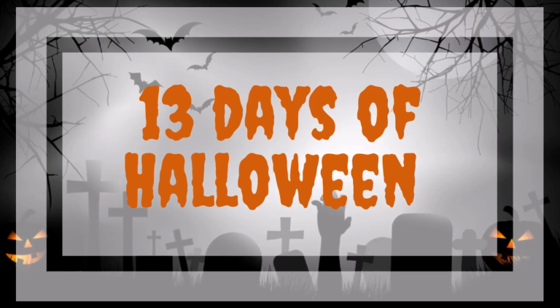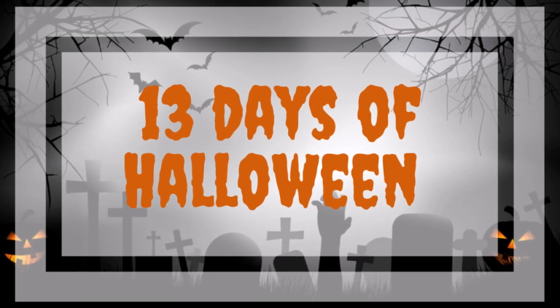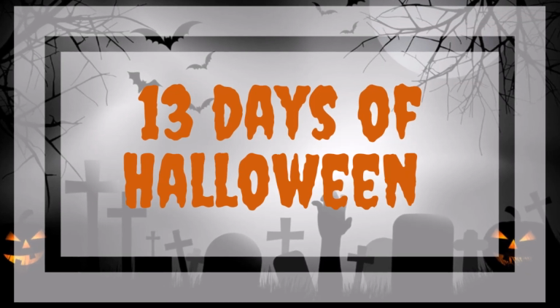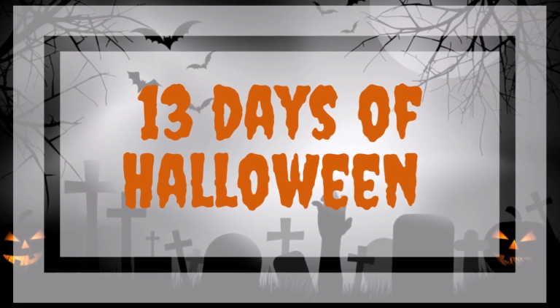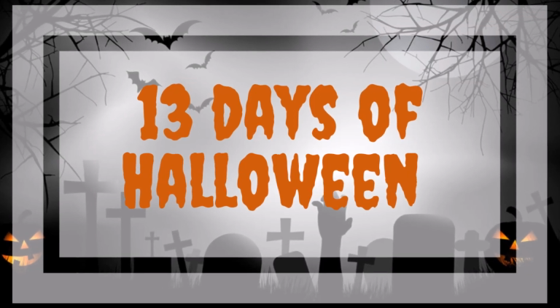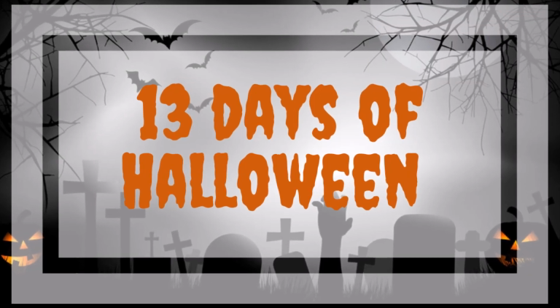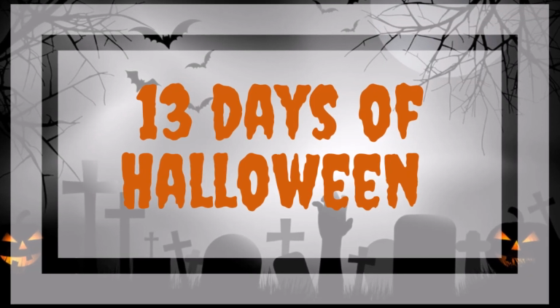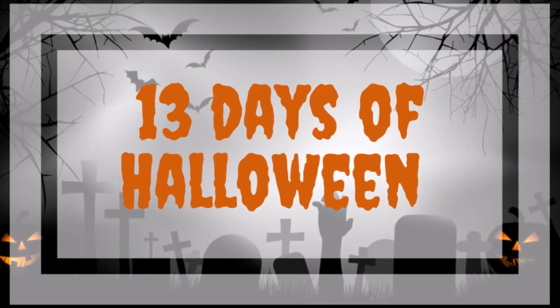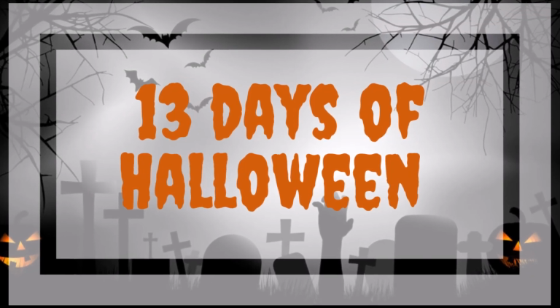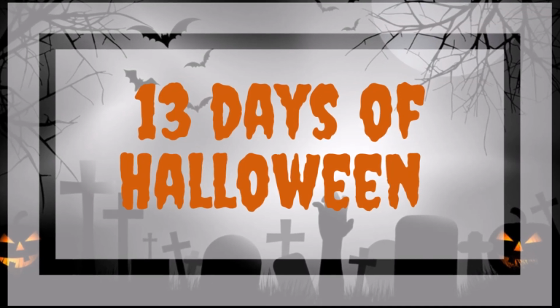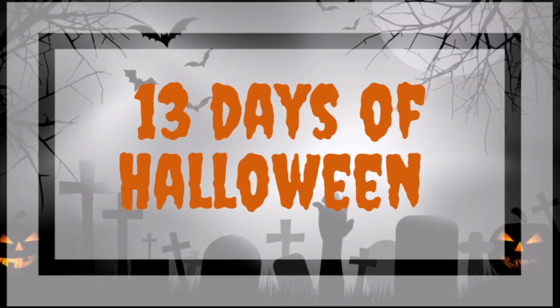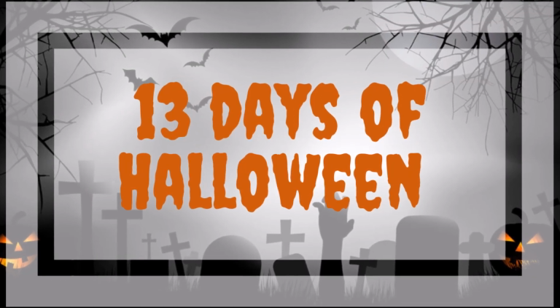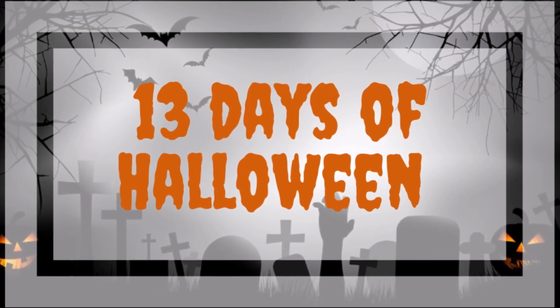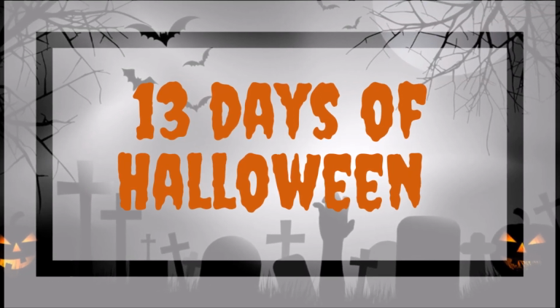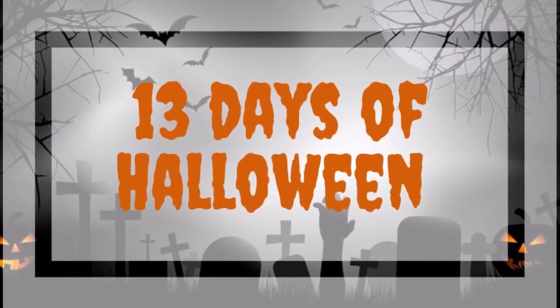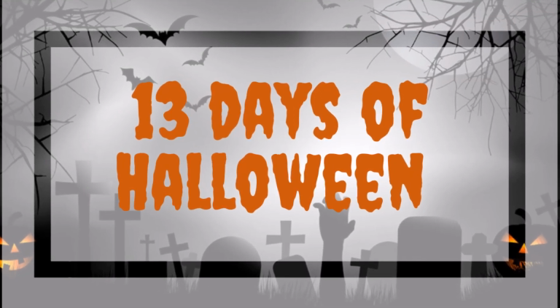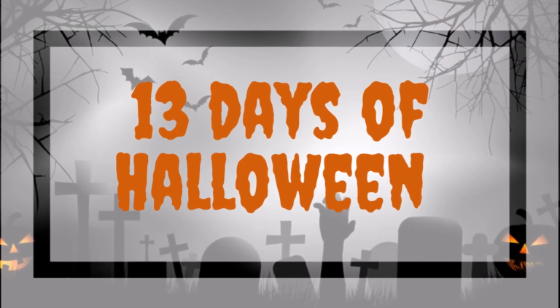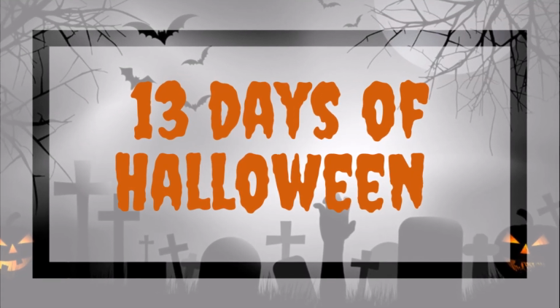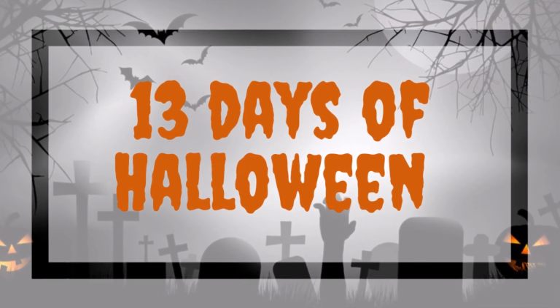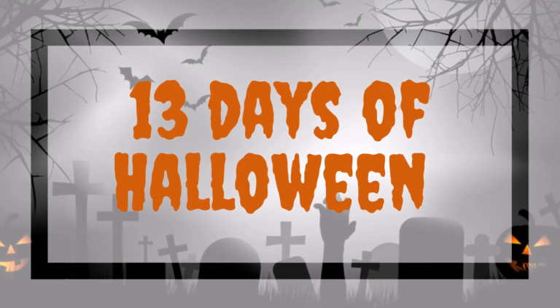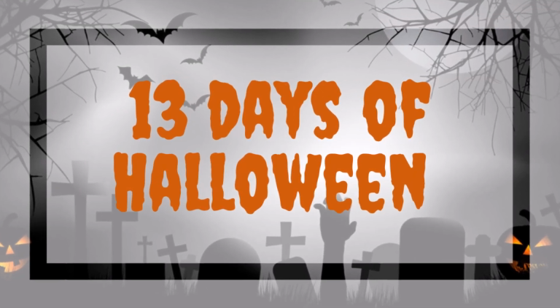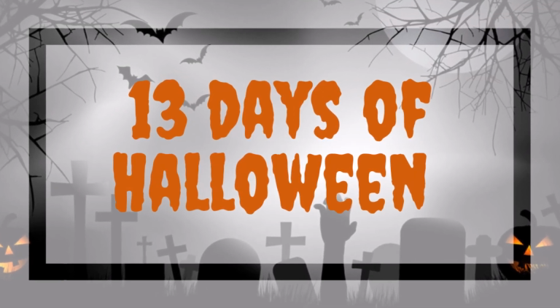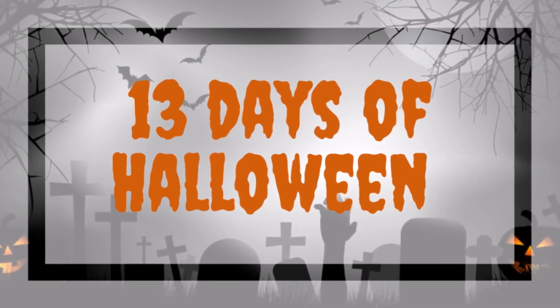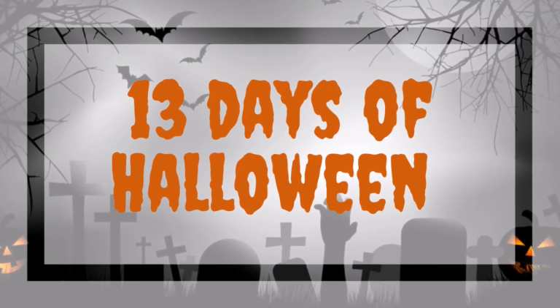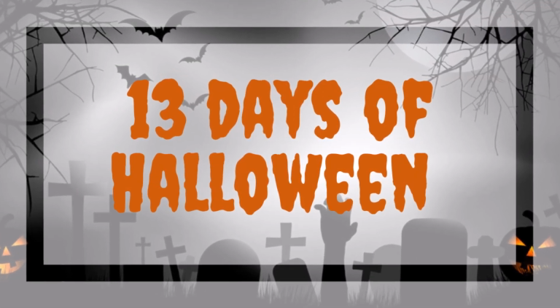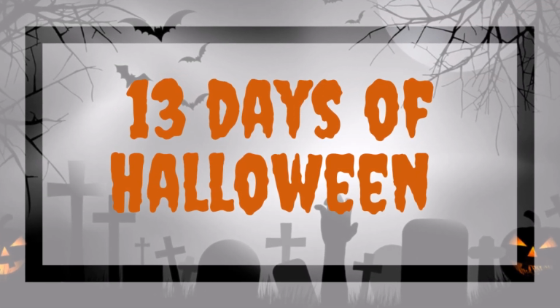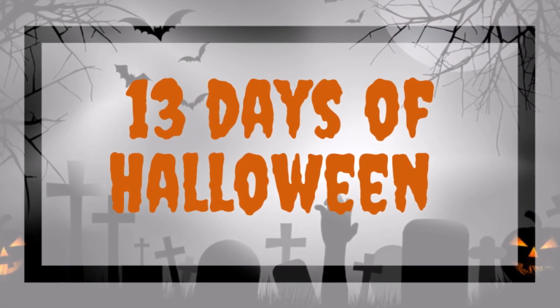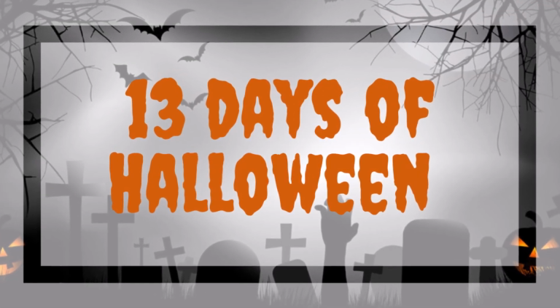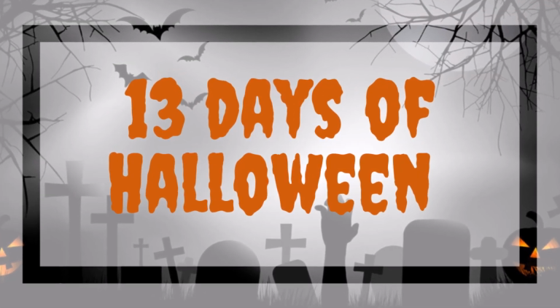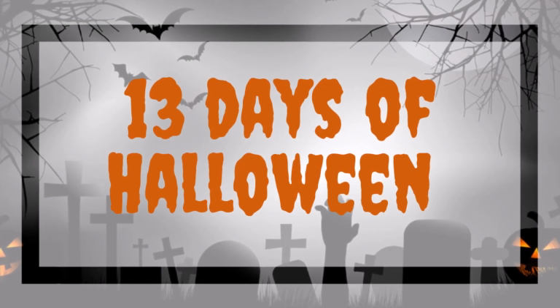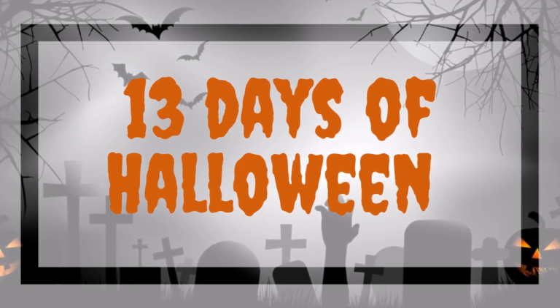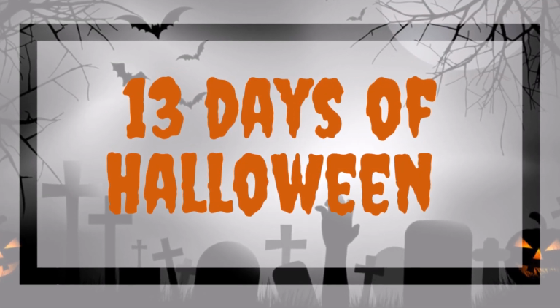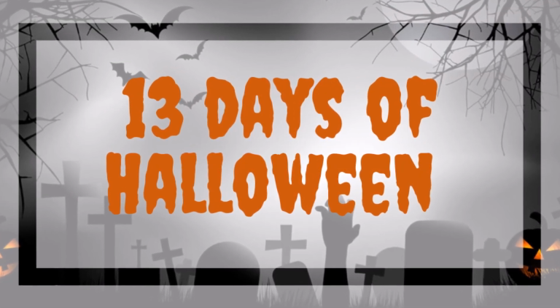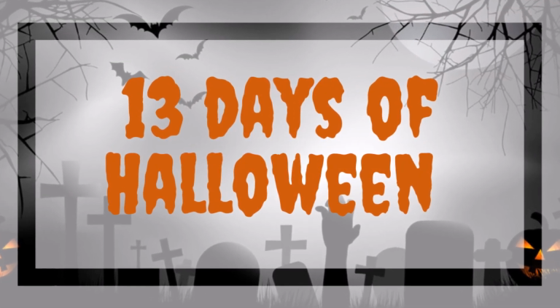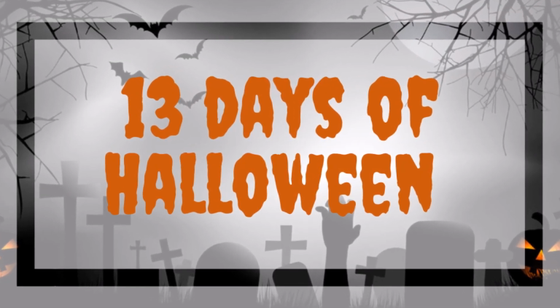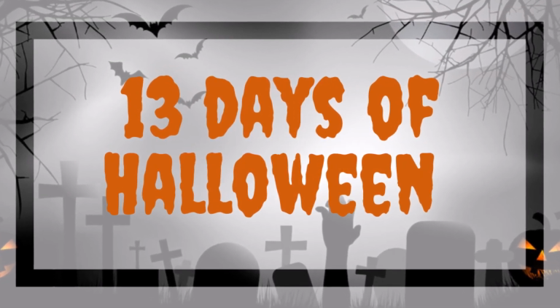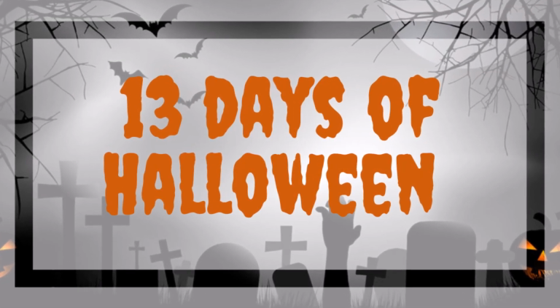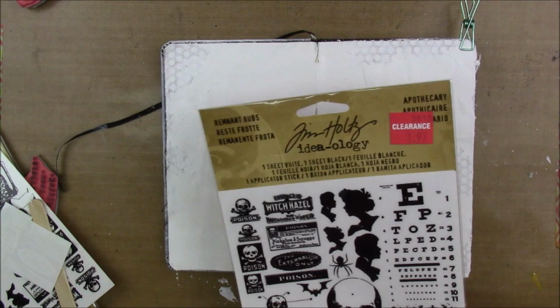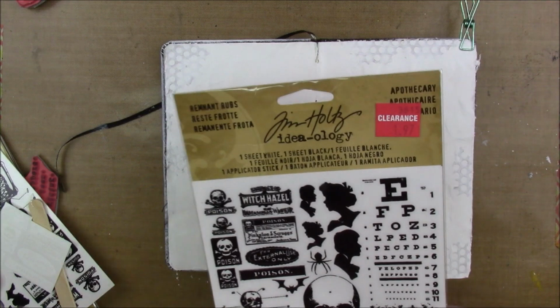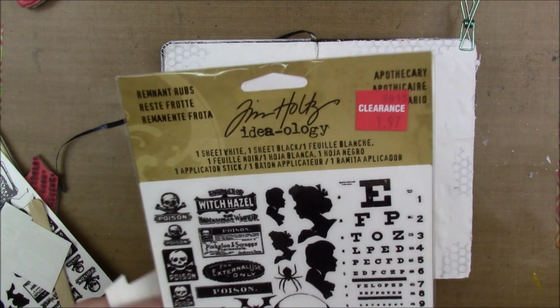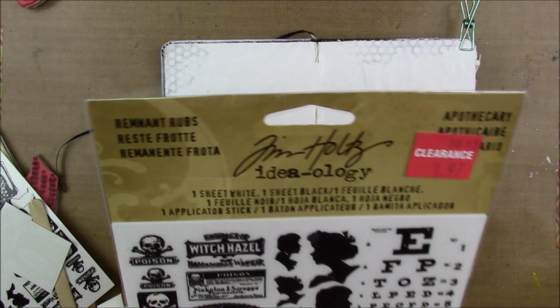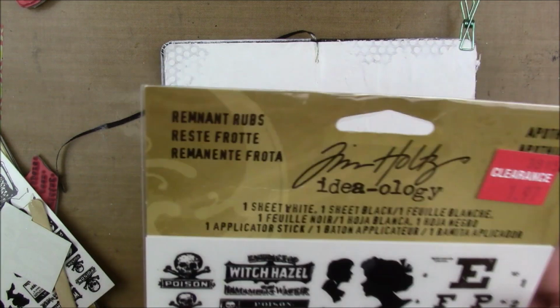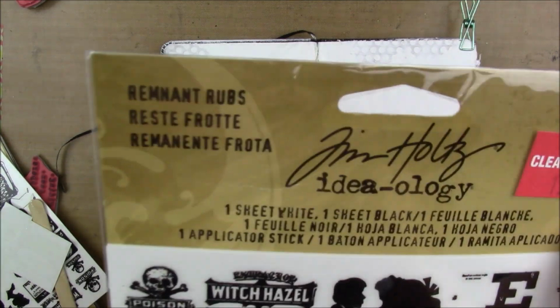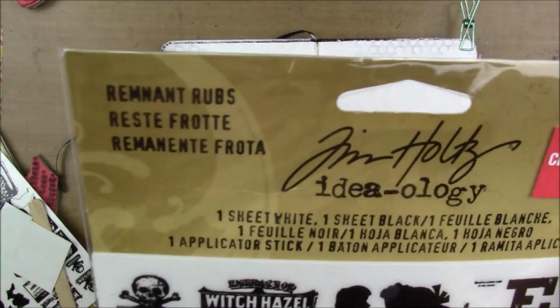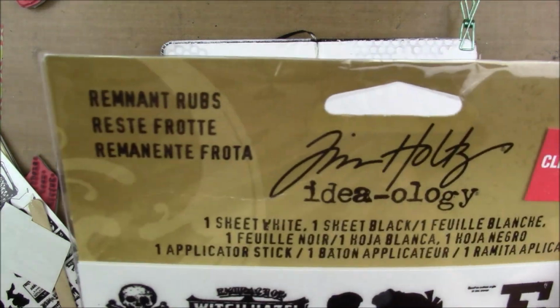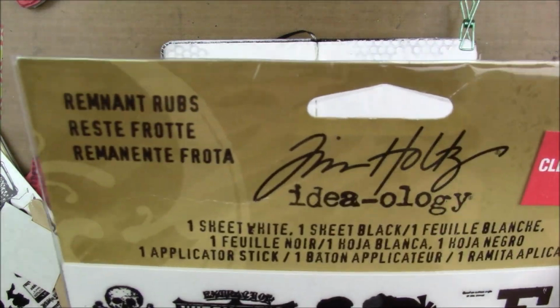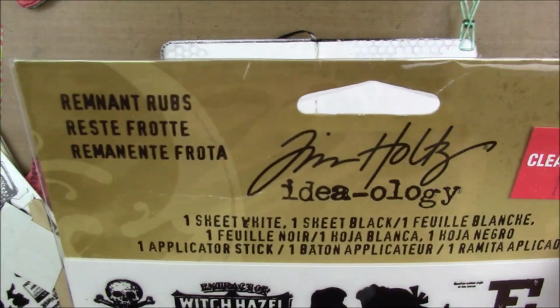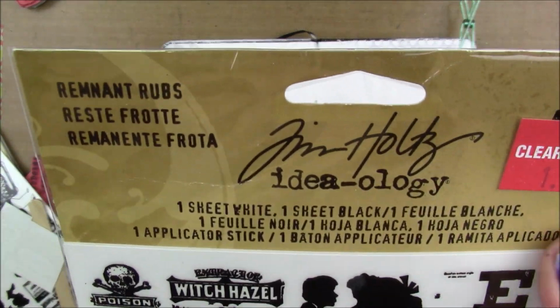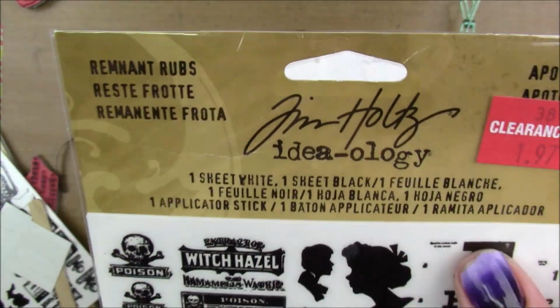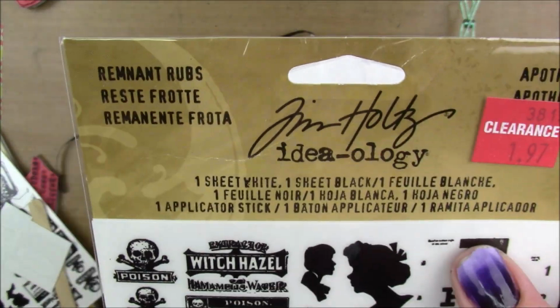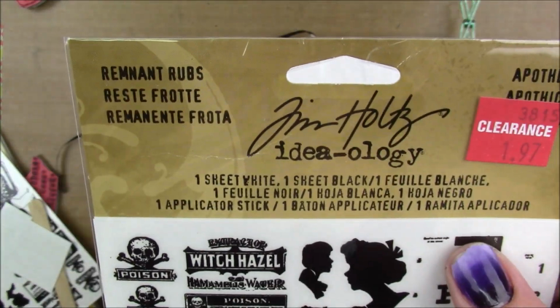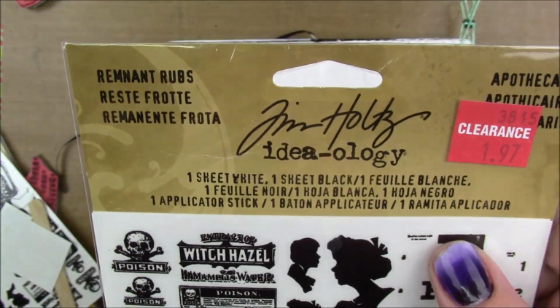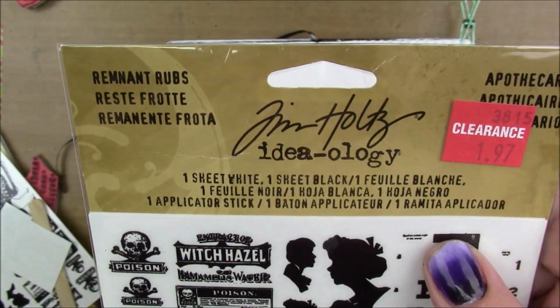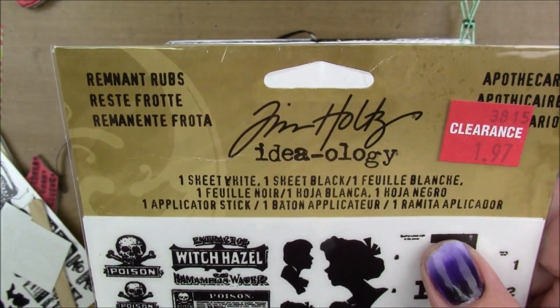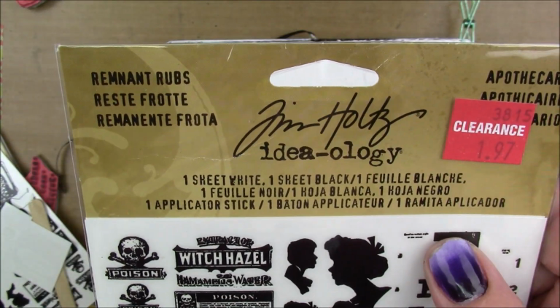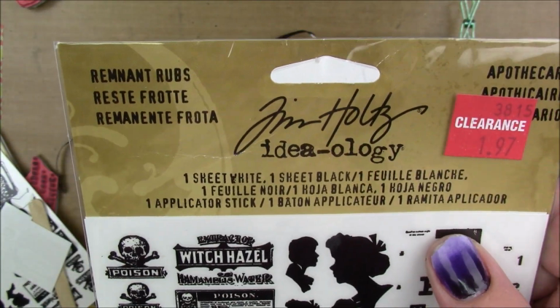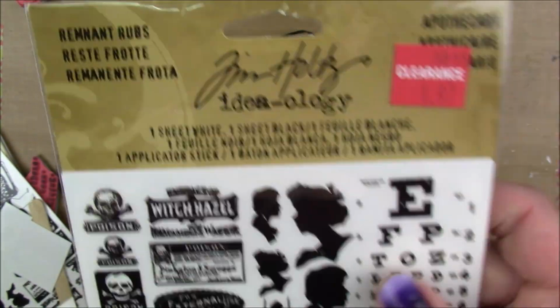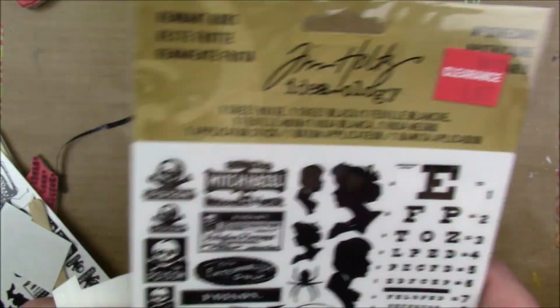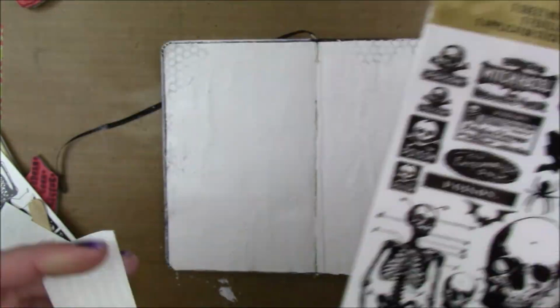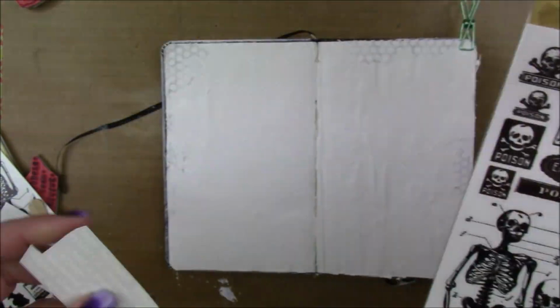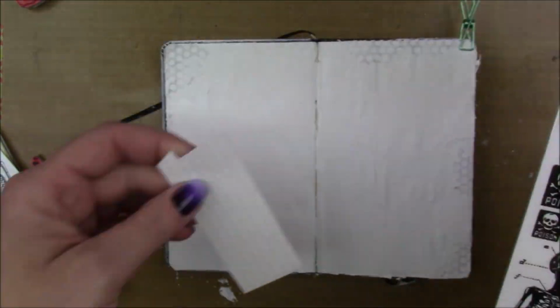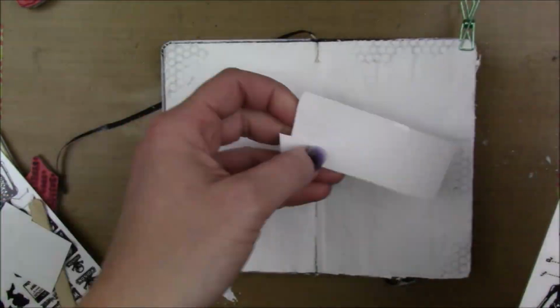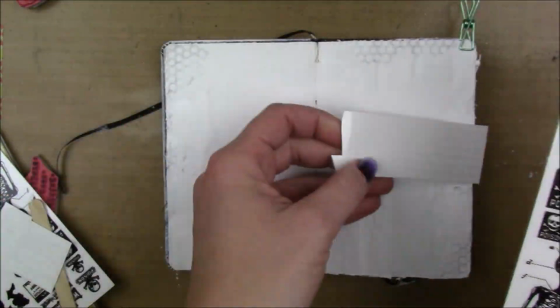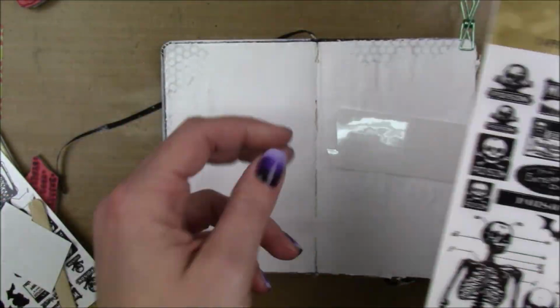Hey guys, I have an art journal page to share with you today for one of our 13 Days of Halloween projects.